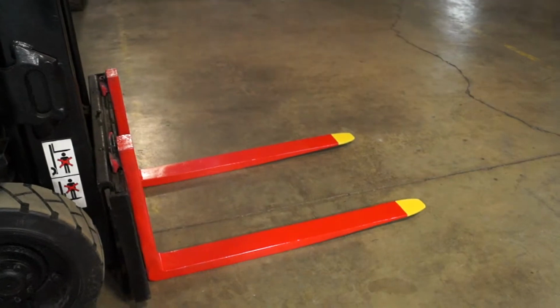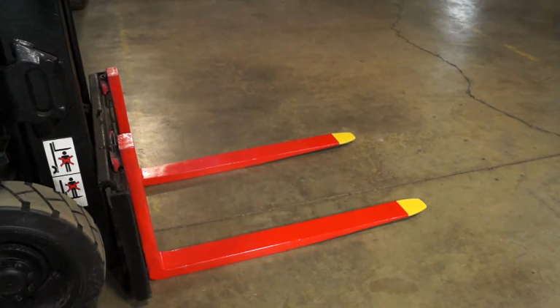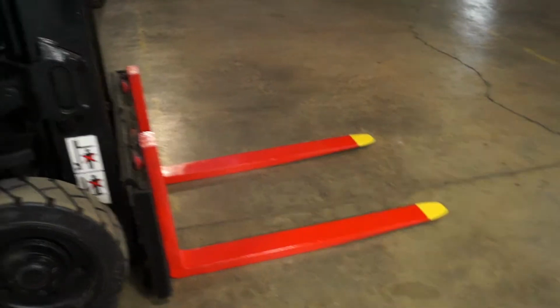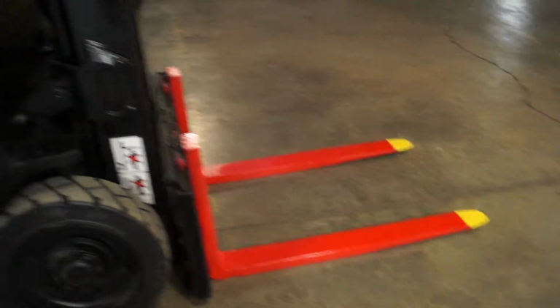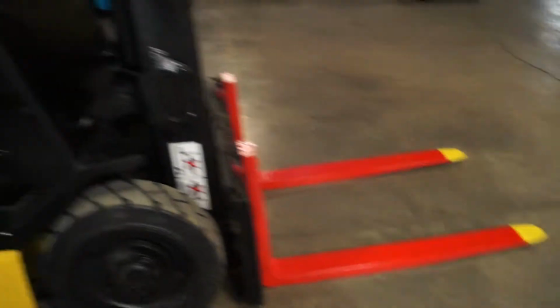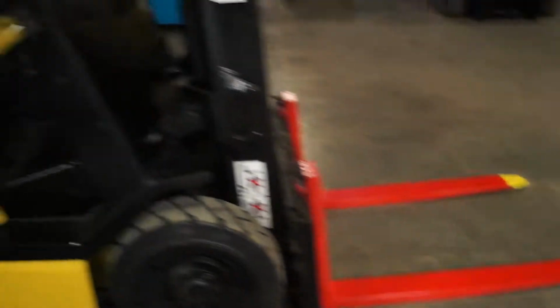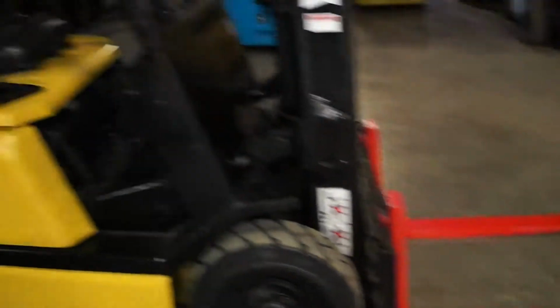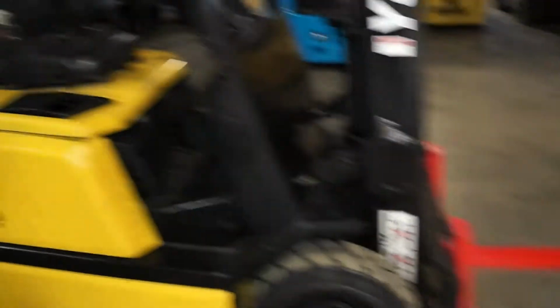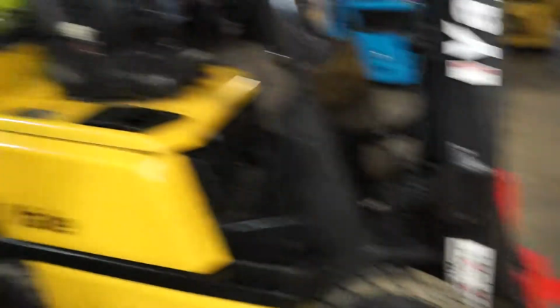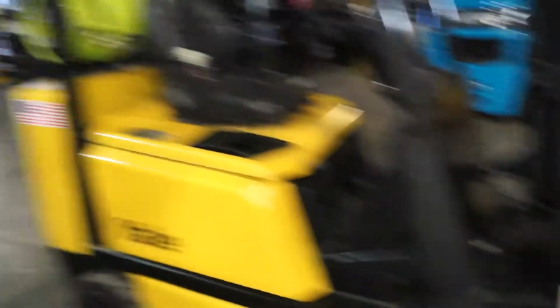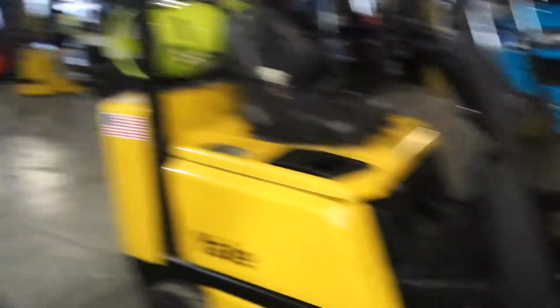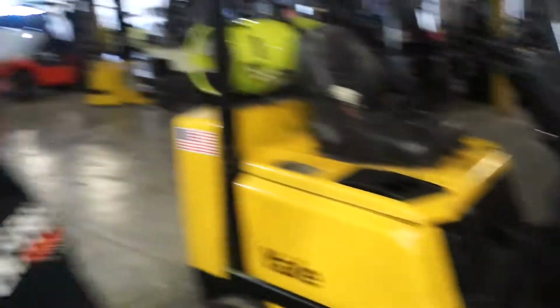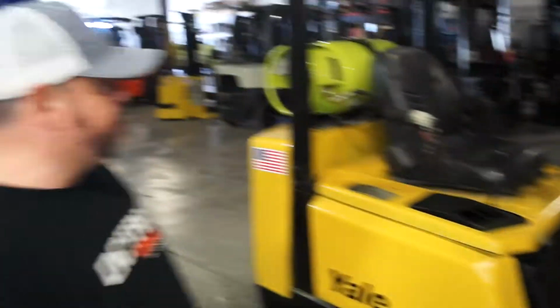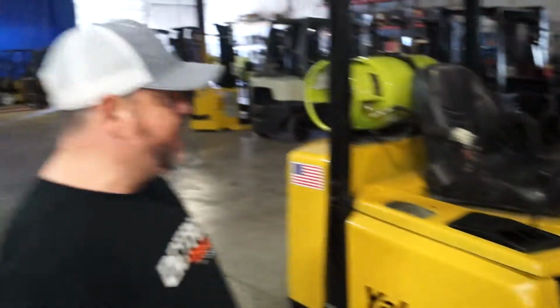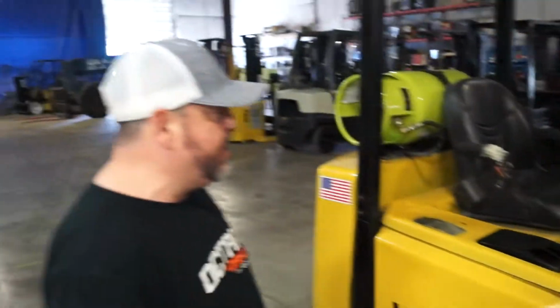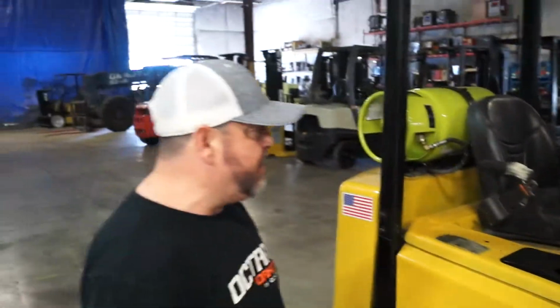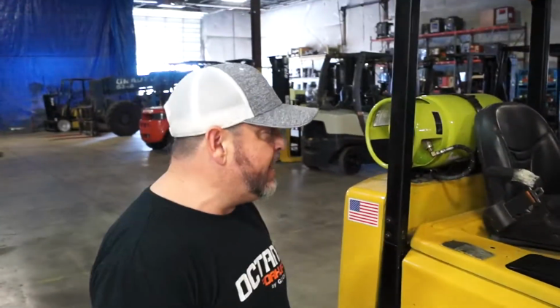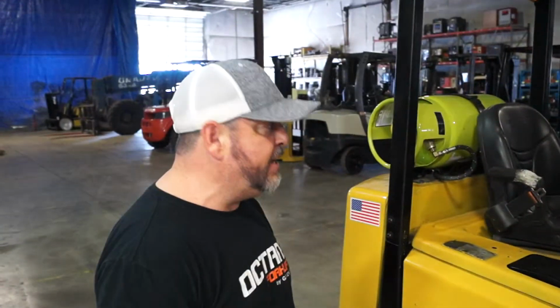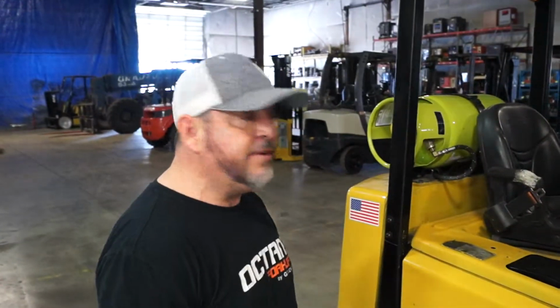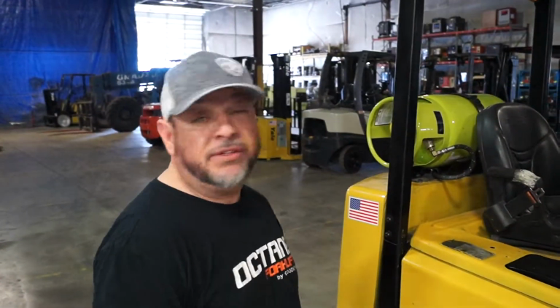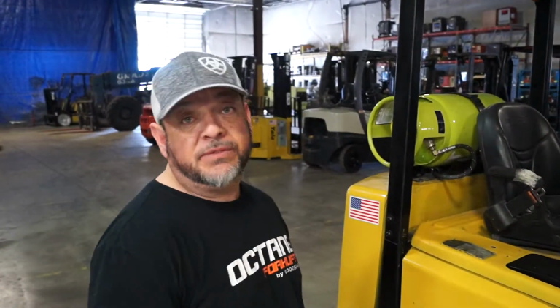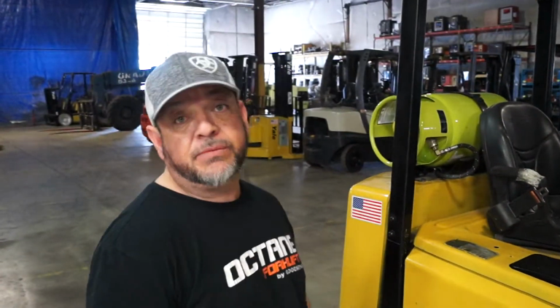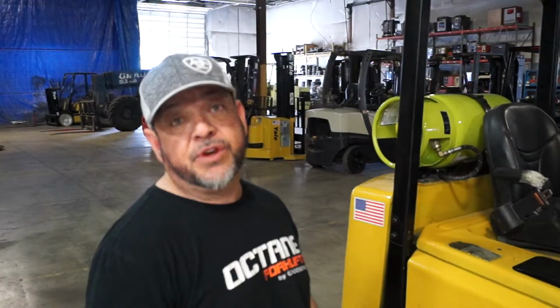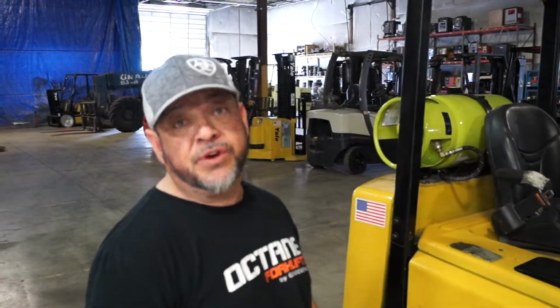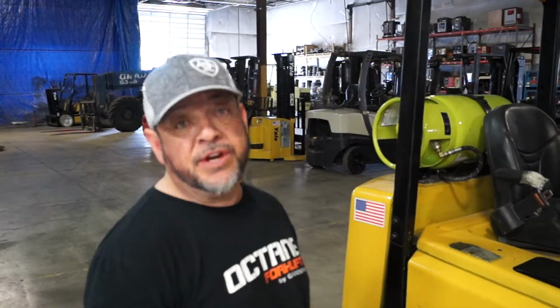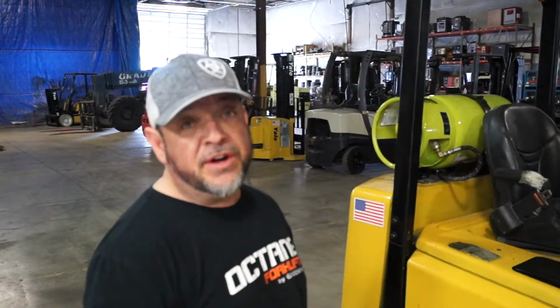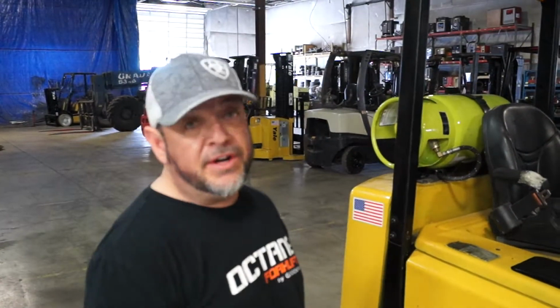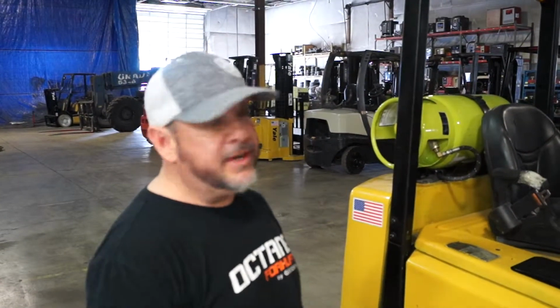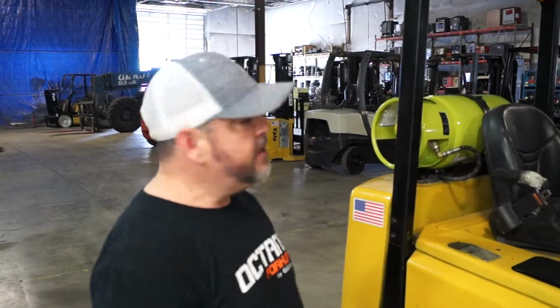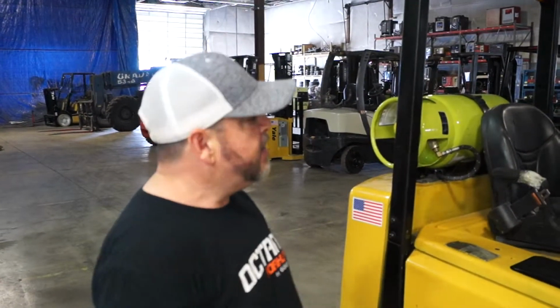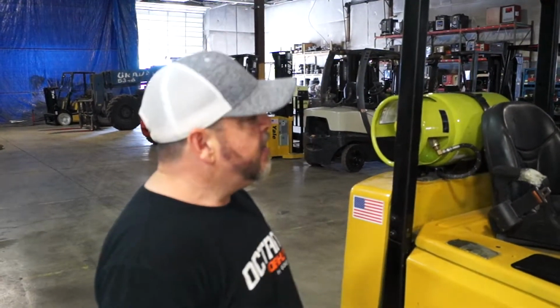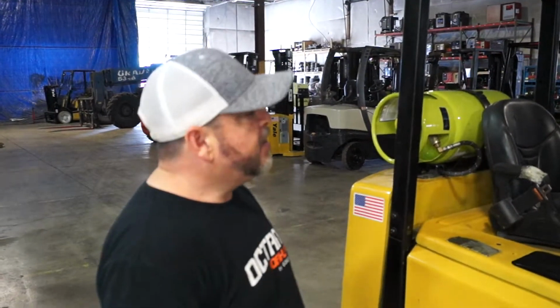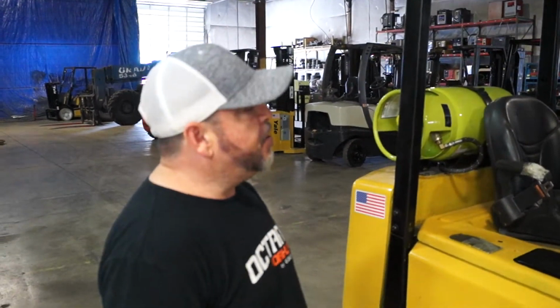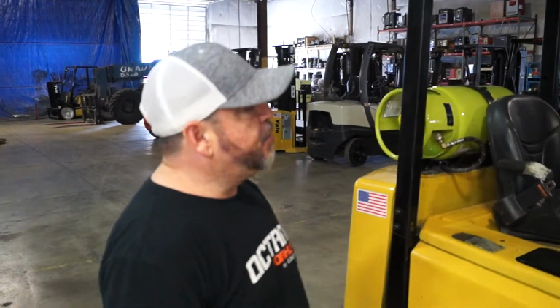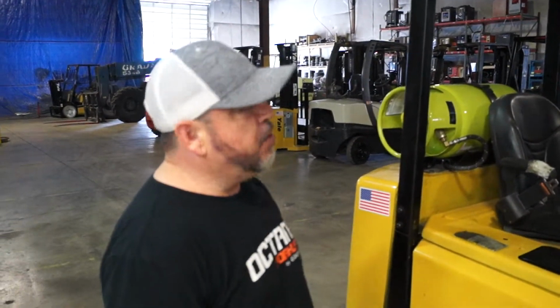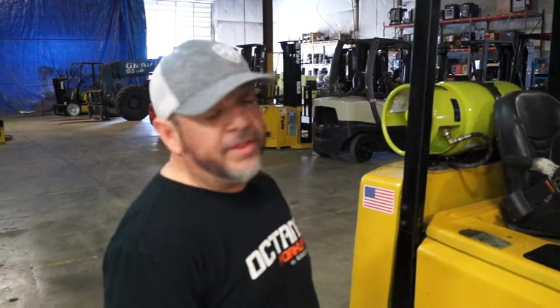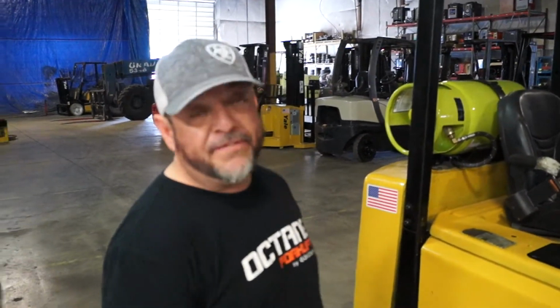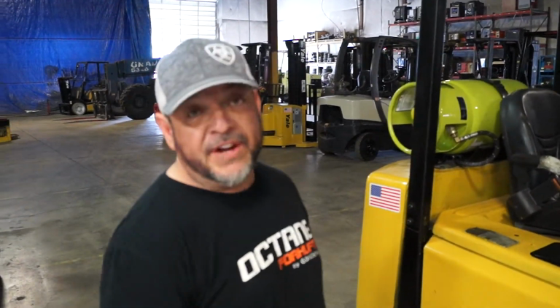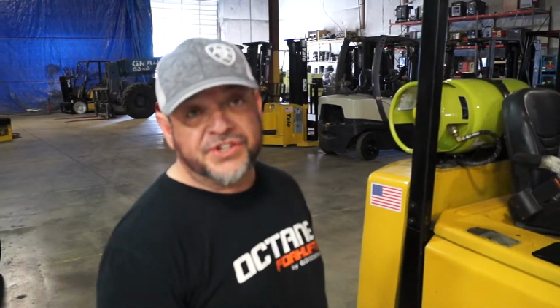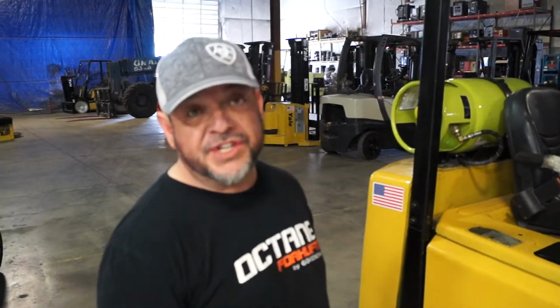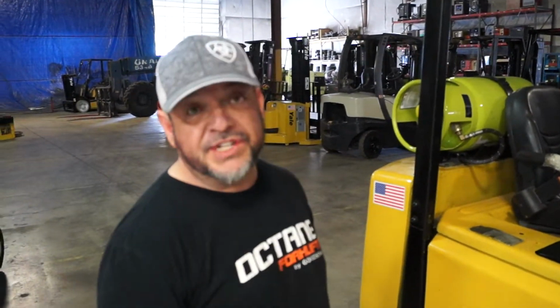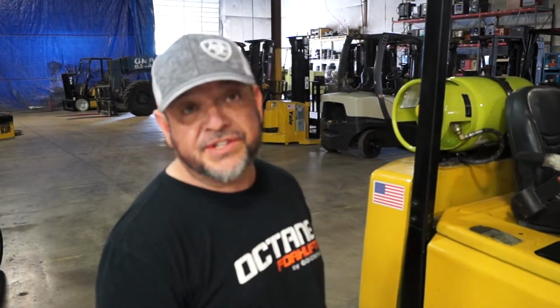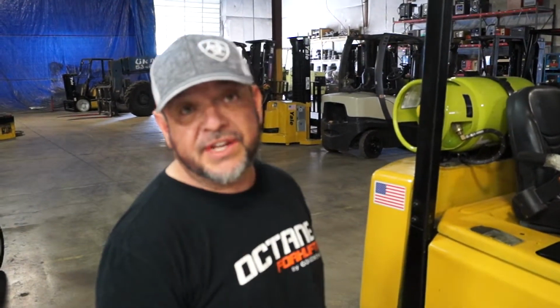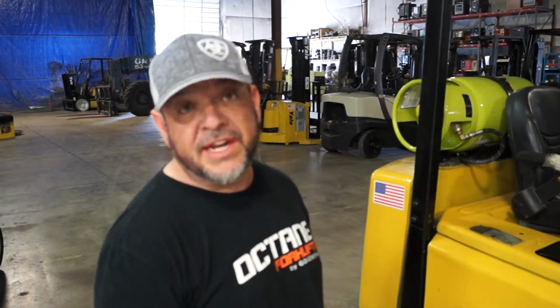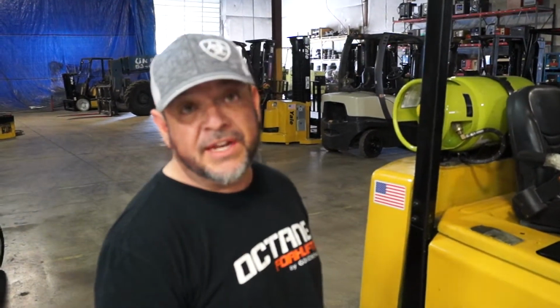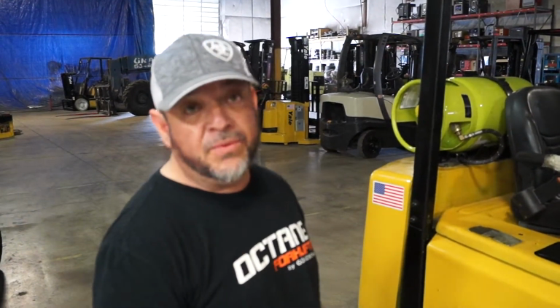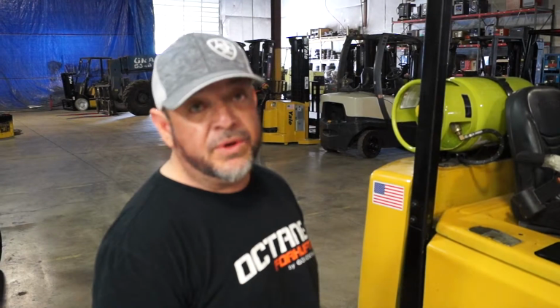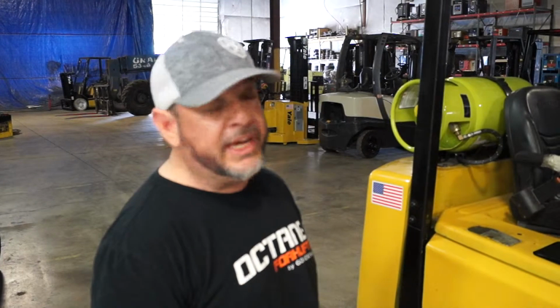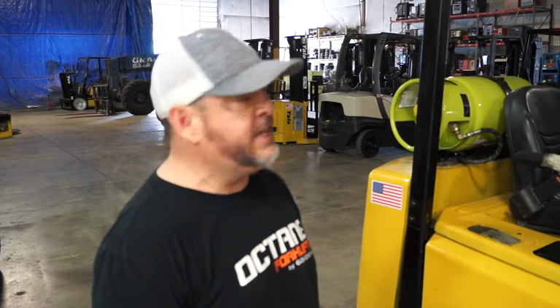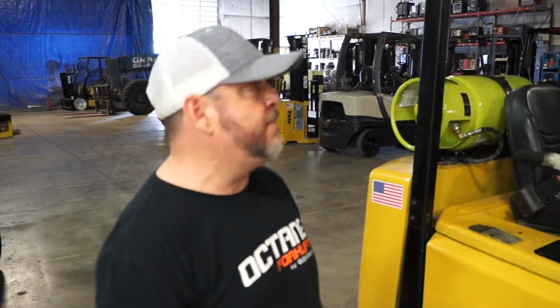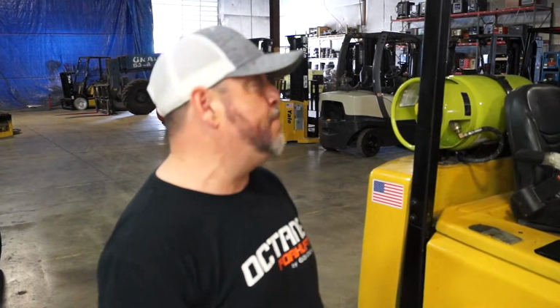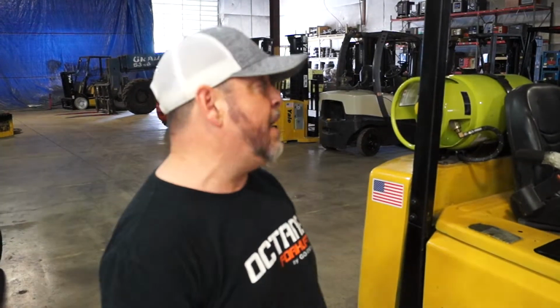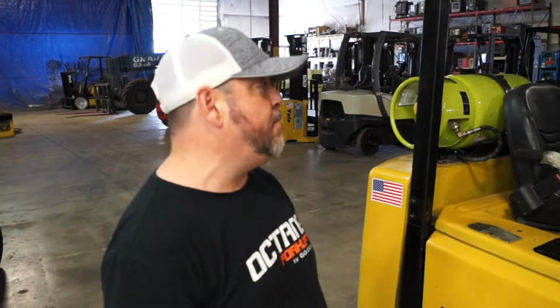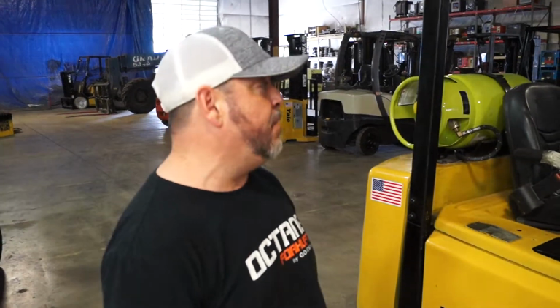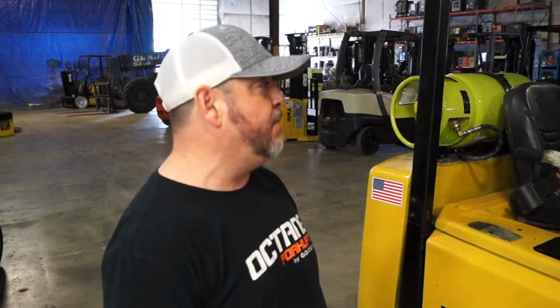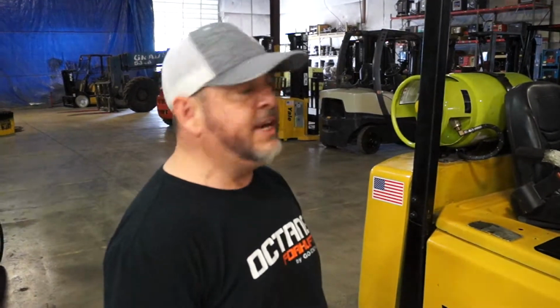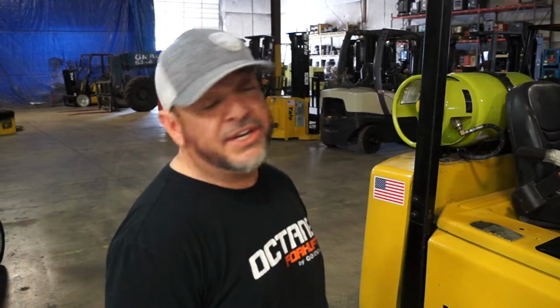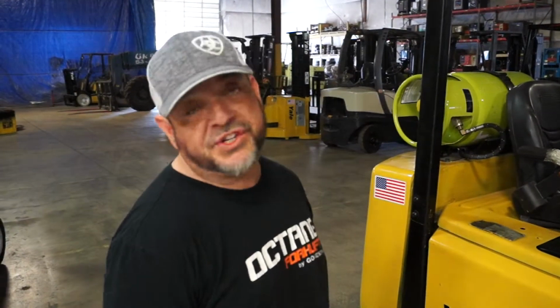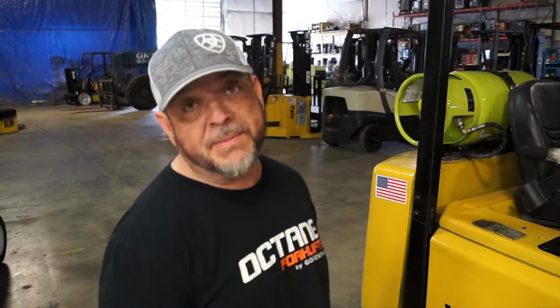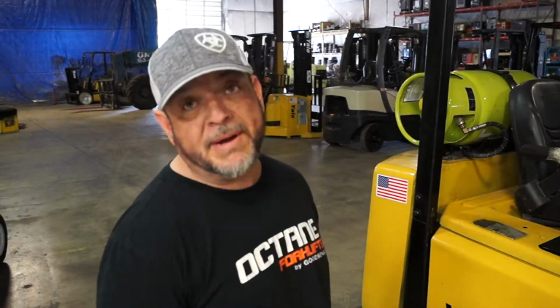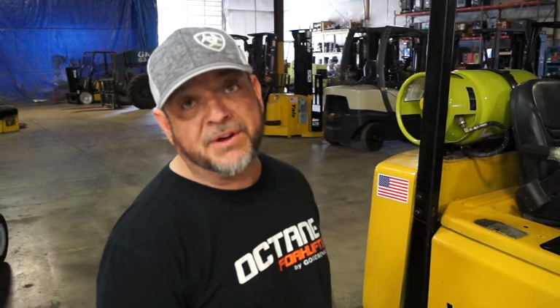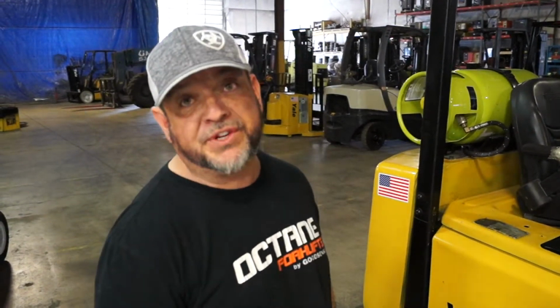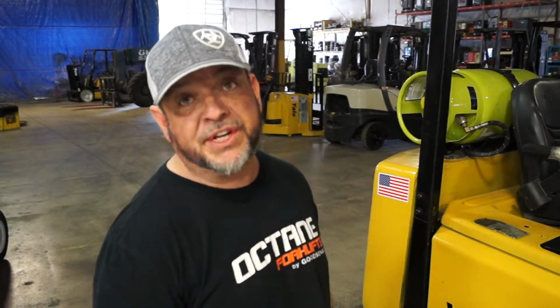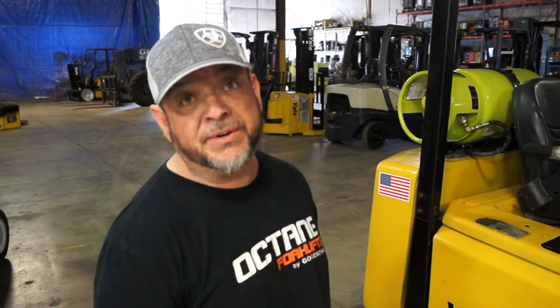What I'm going to do right now is get on it, turn it on, go through all the functions, and then we'll get this bad boy ready to ship out to you.